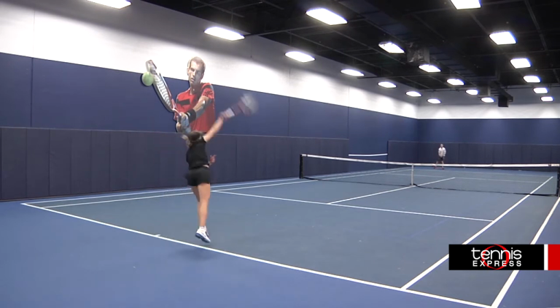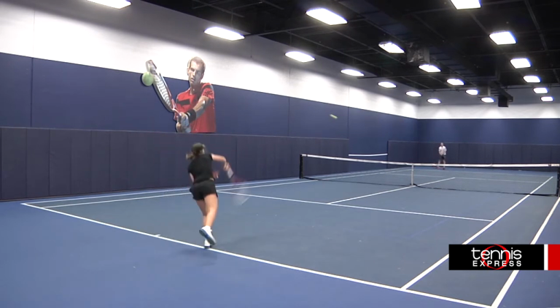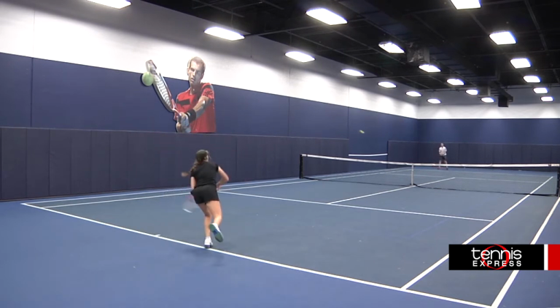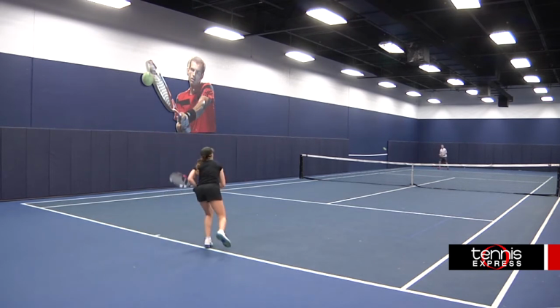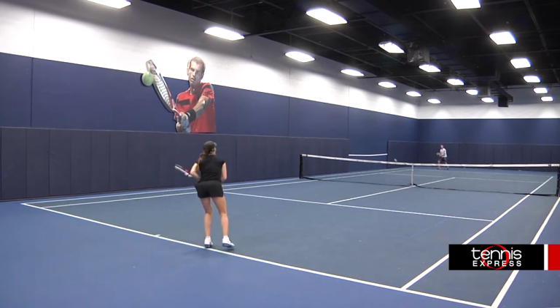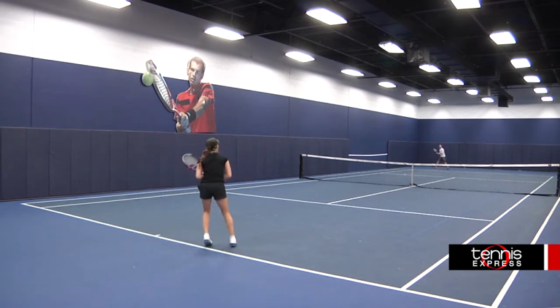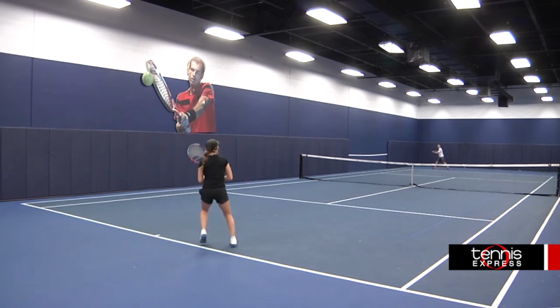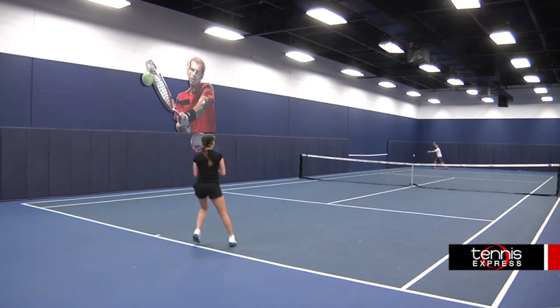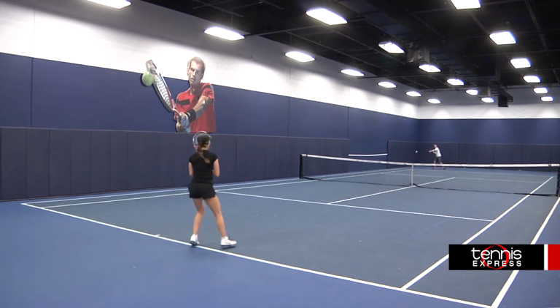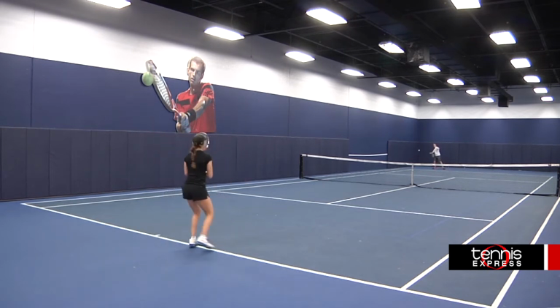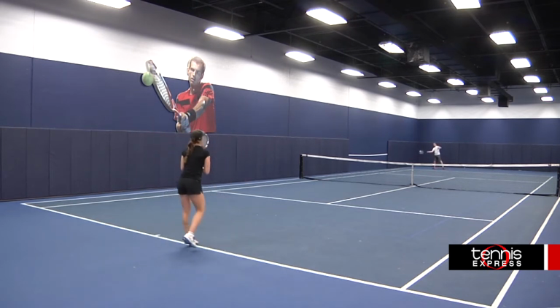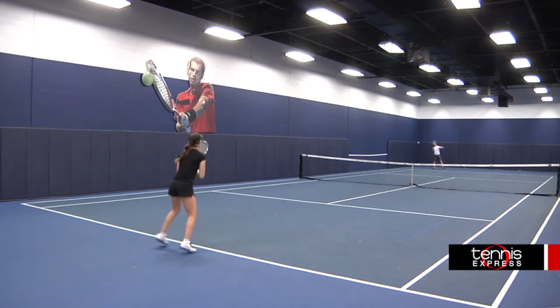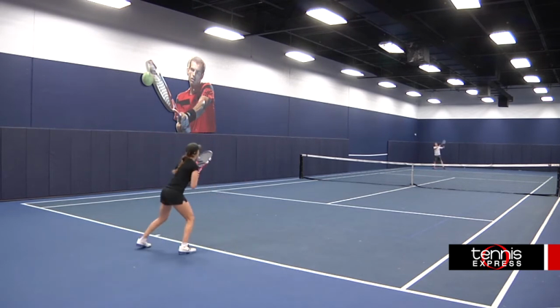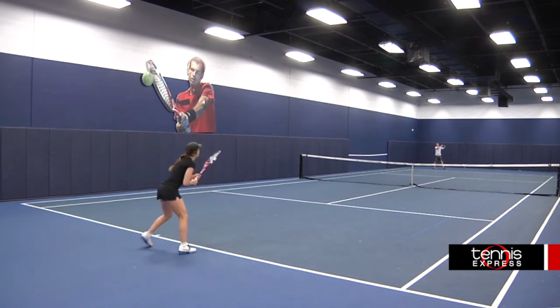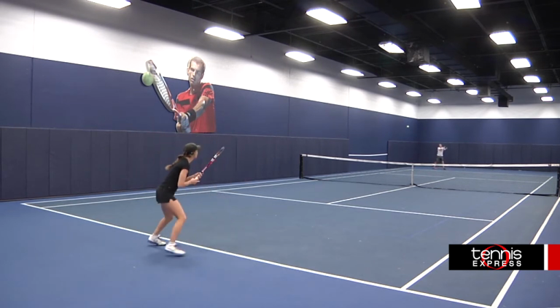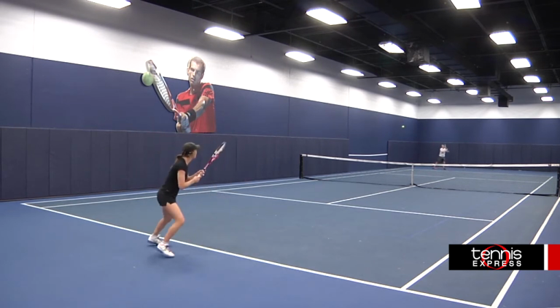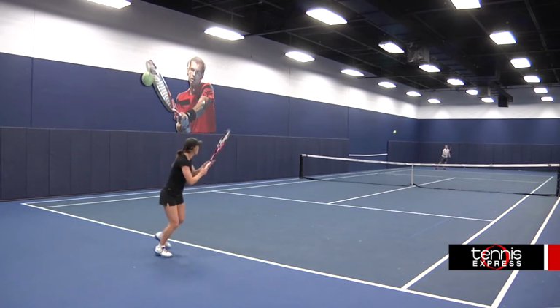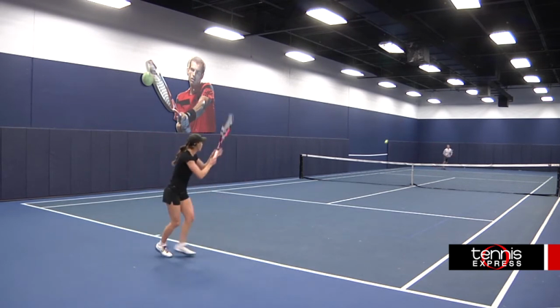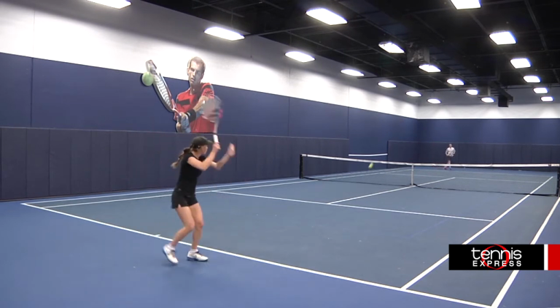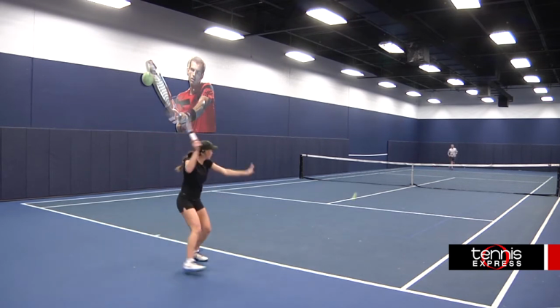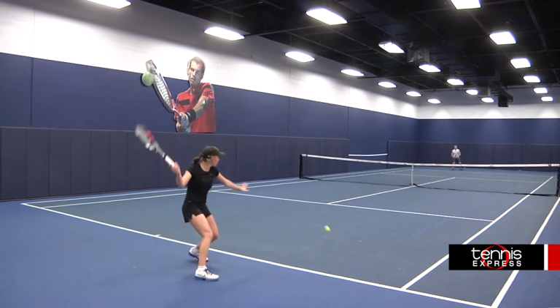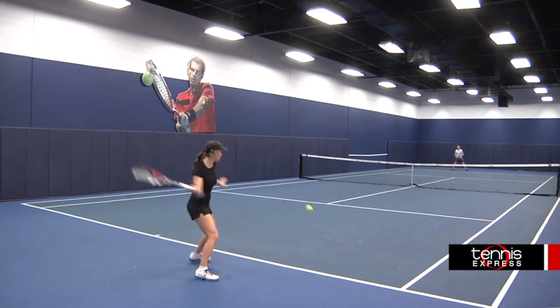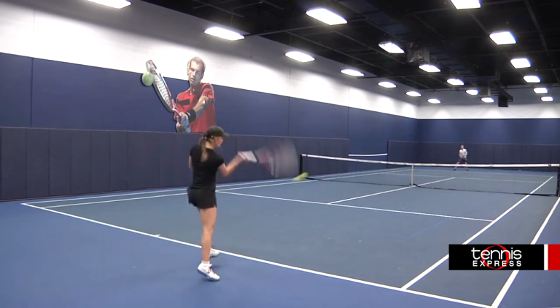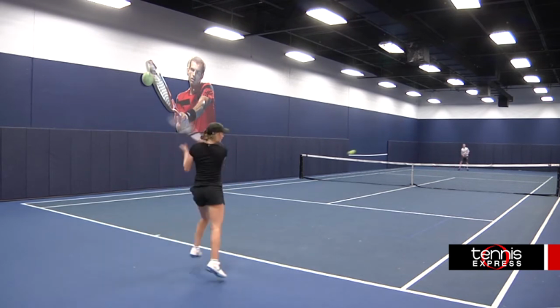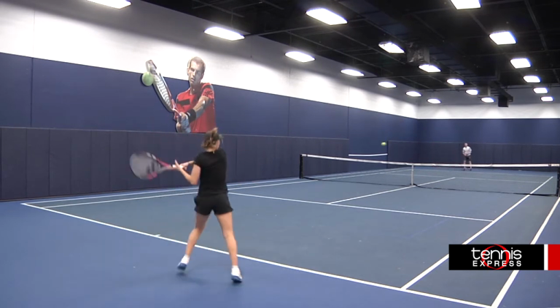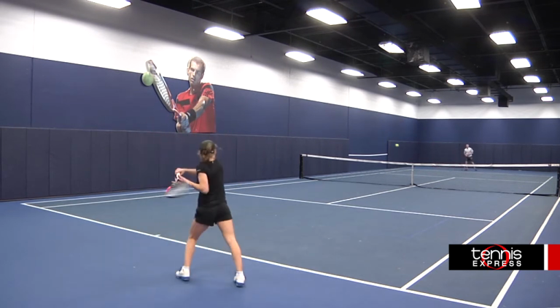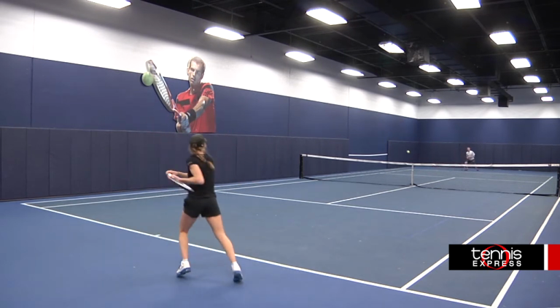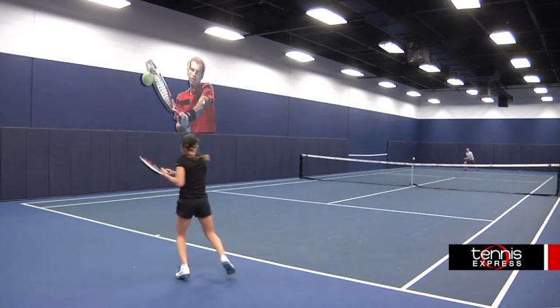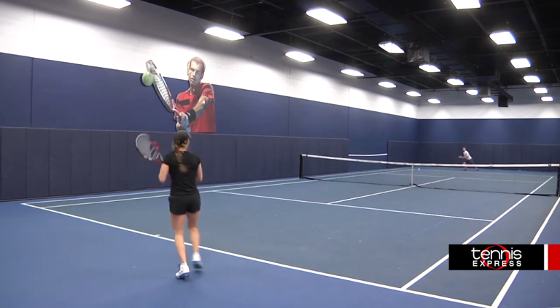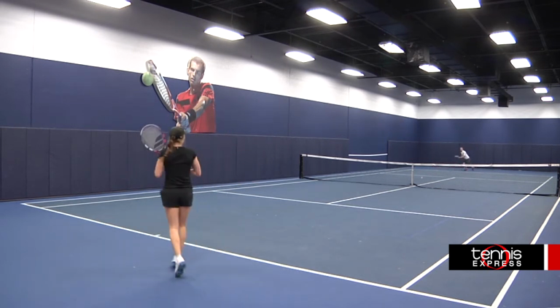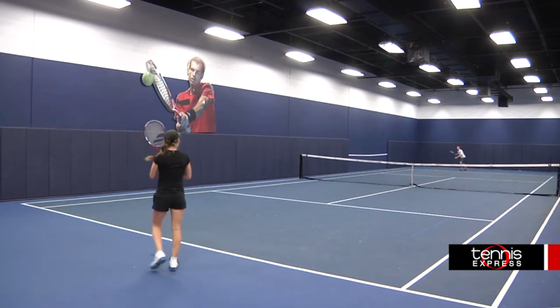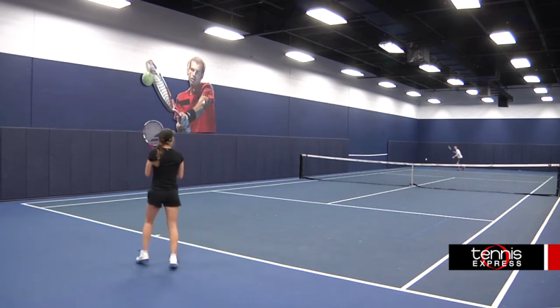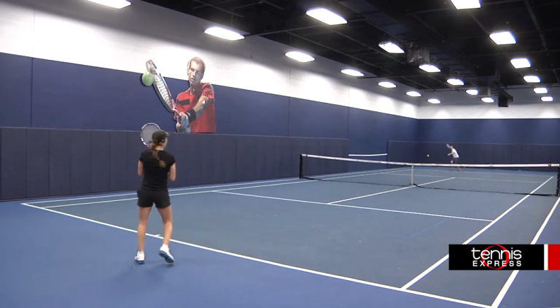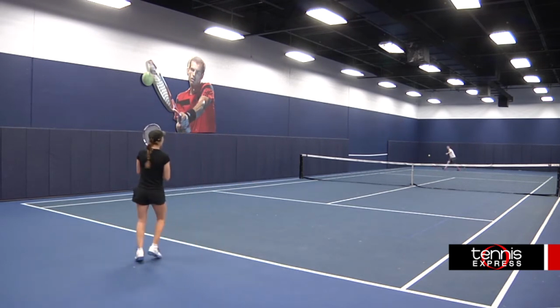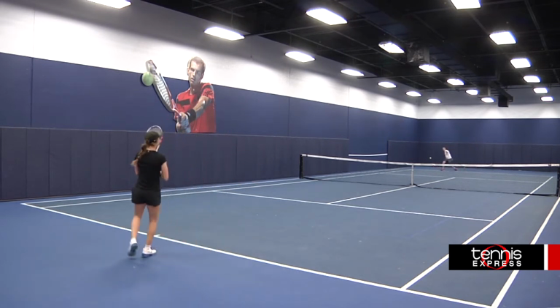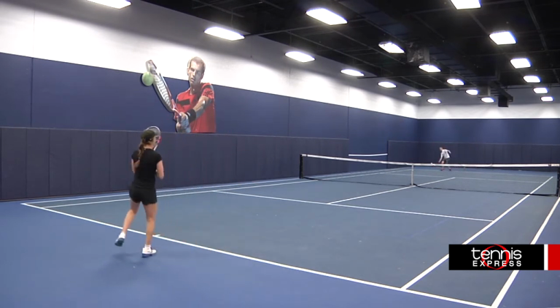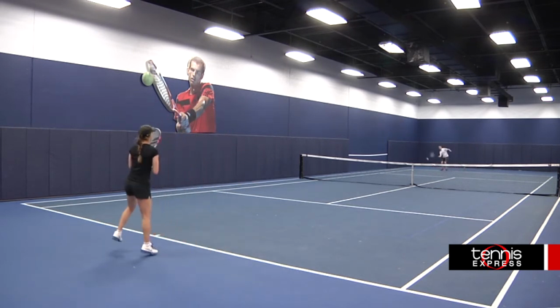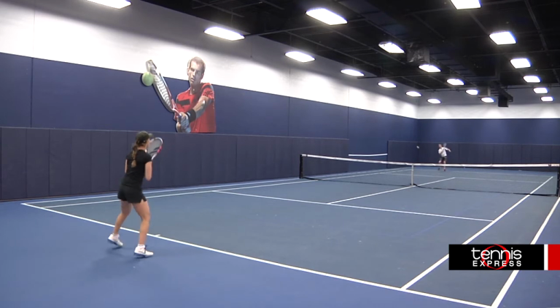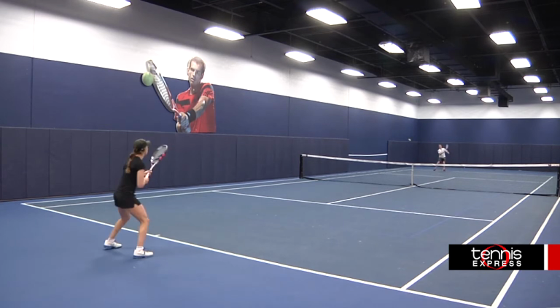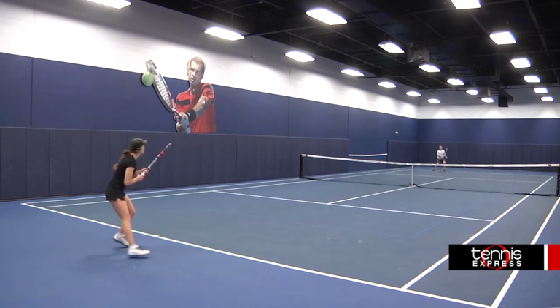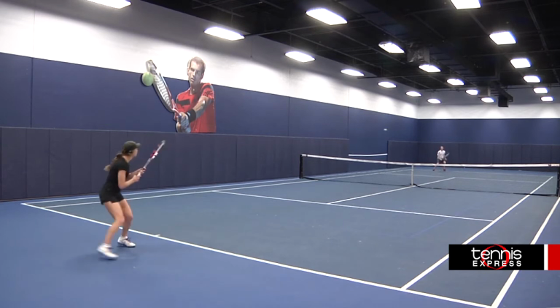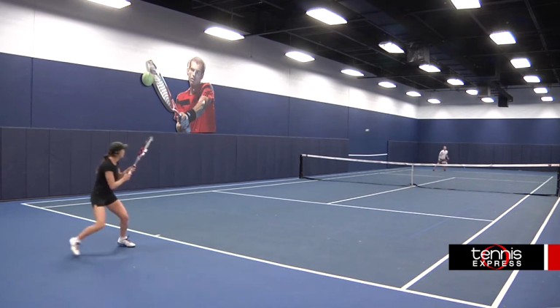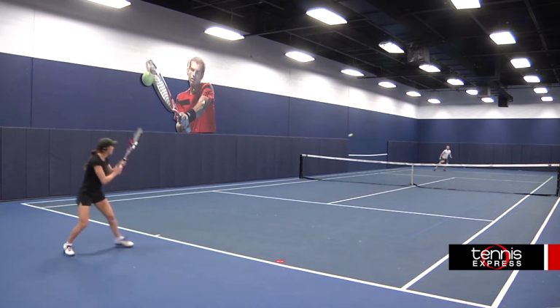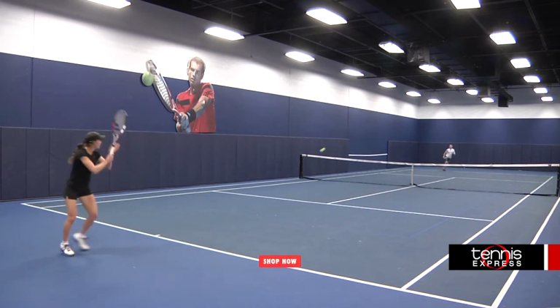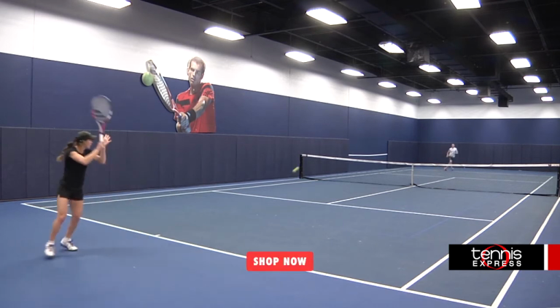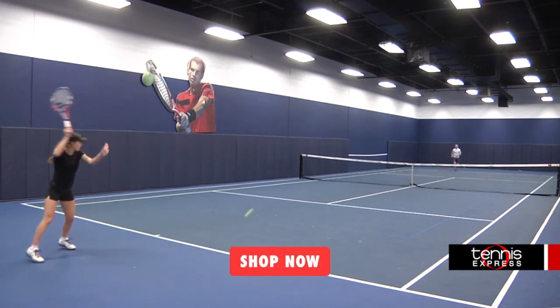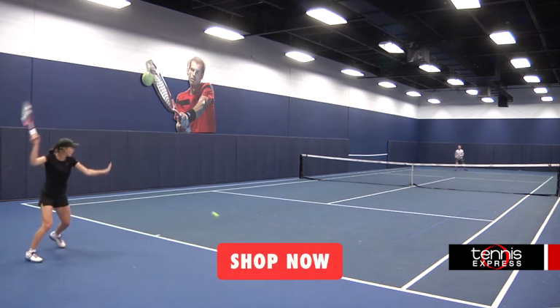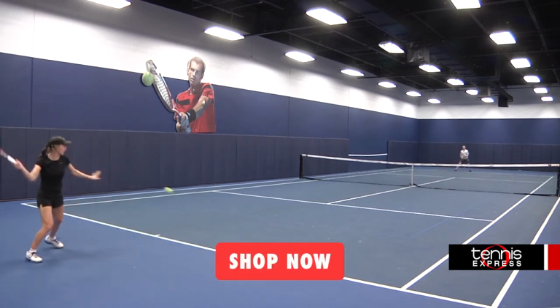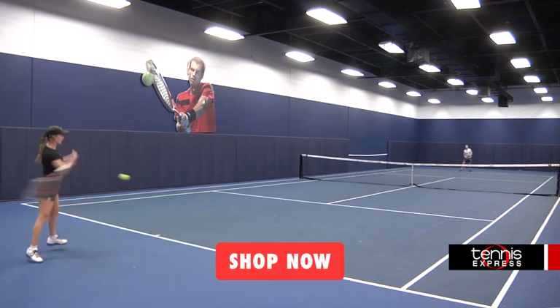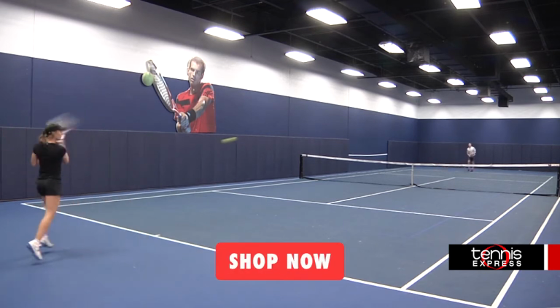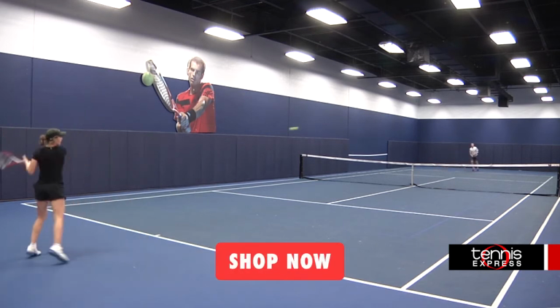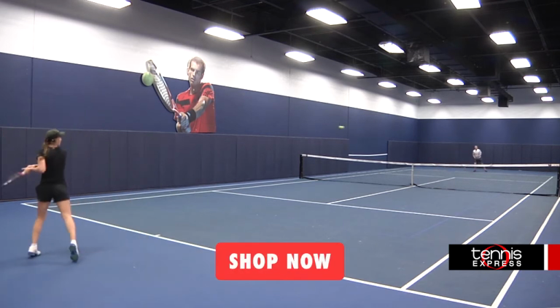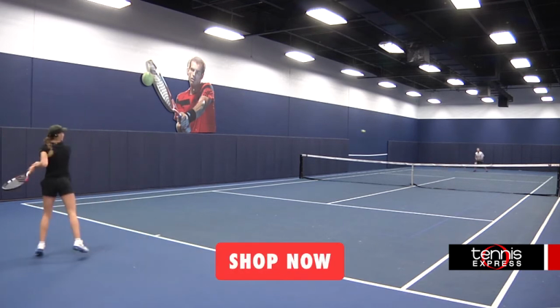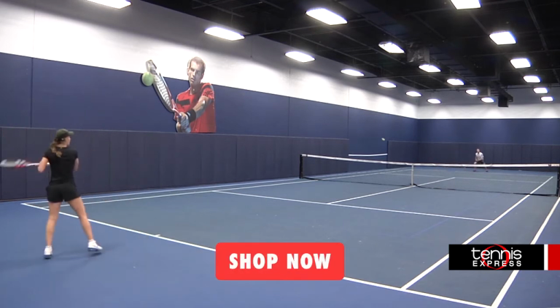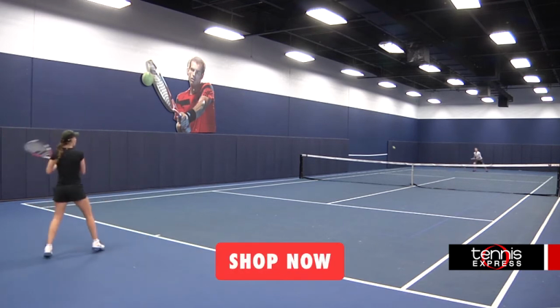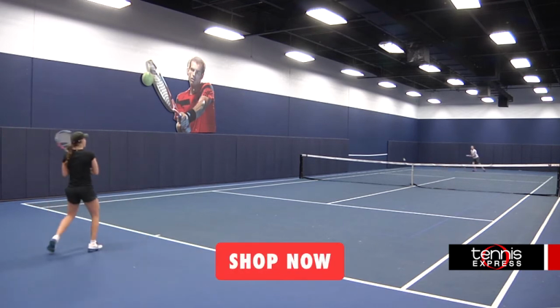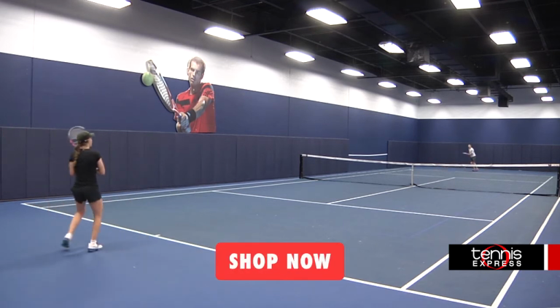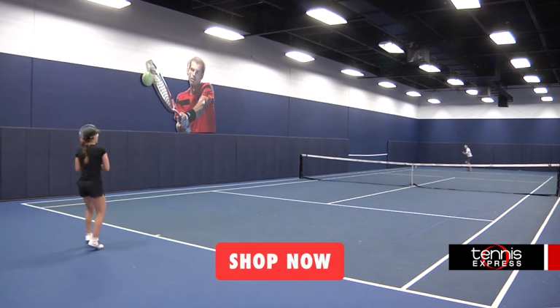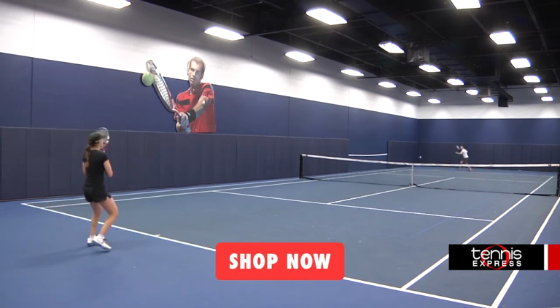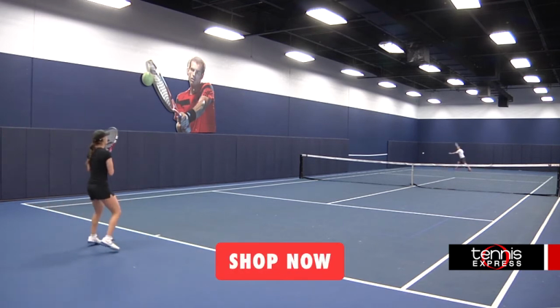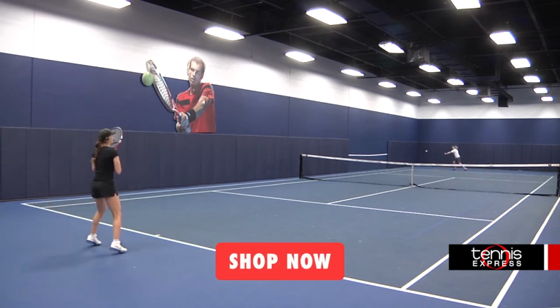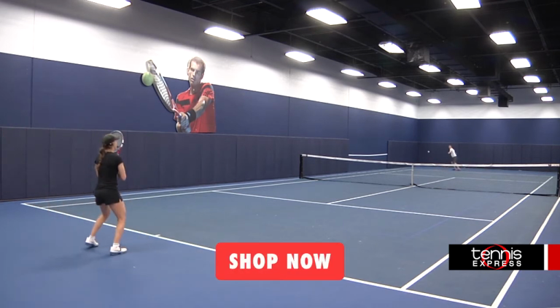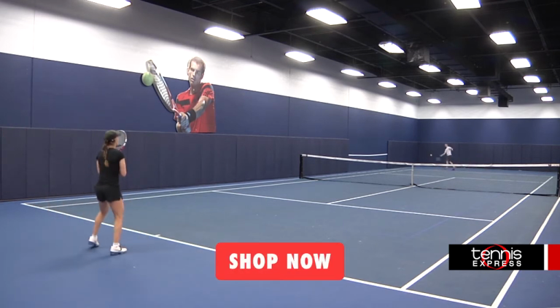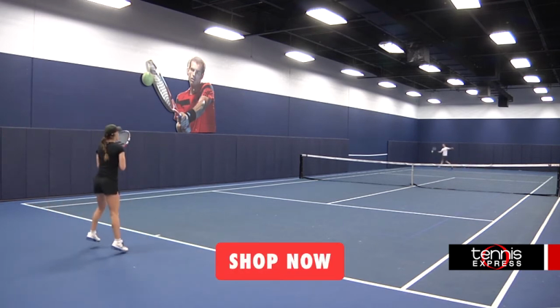This racquet is great for someone who, one, wants a cool and fun design, and two, probably more importantly, wants a powerful racquet that is easy on the arm.